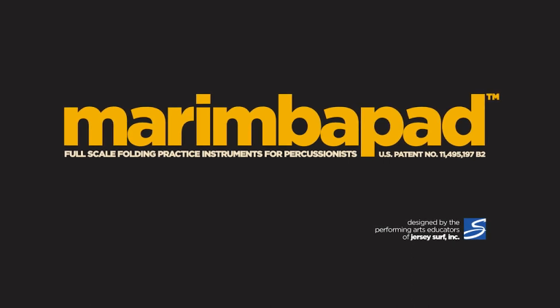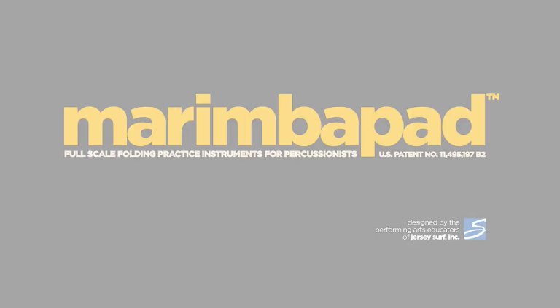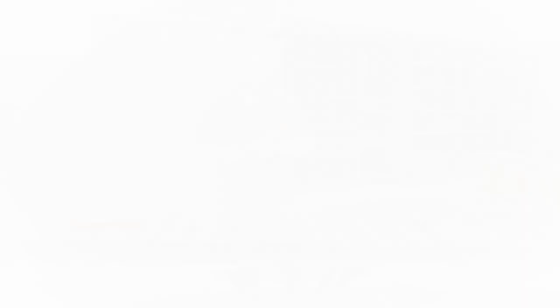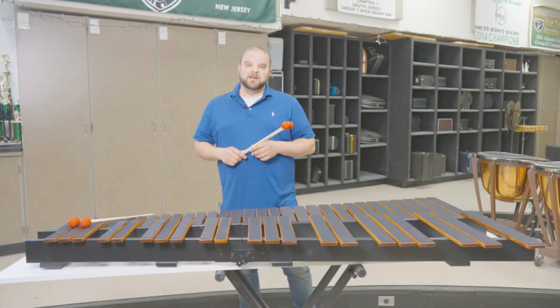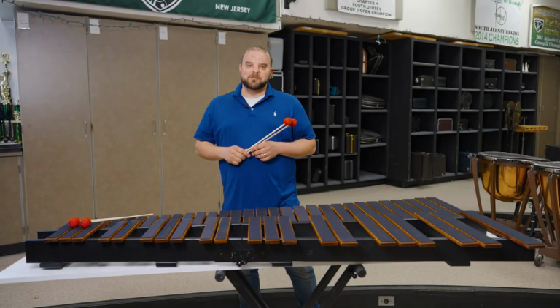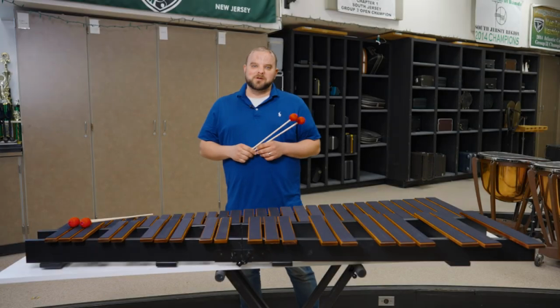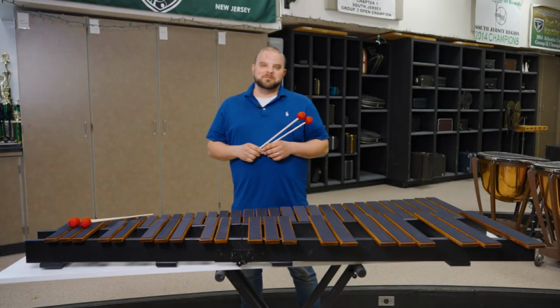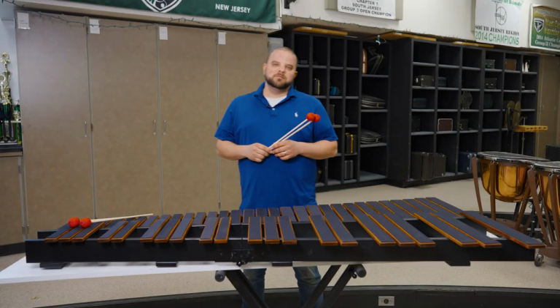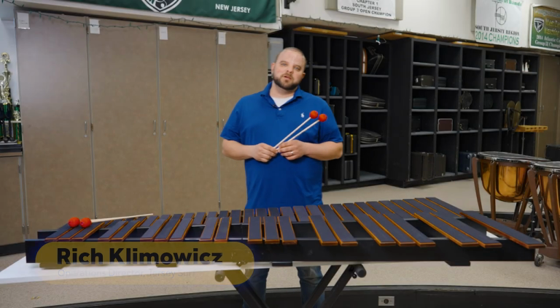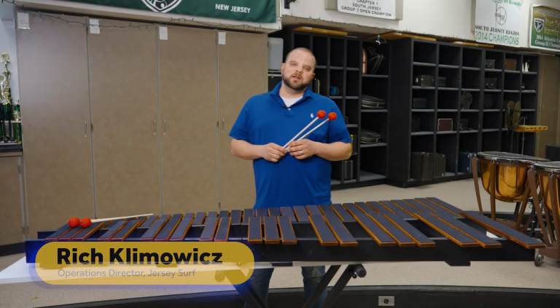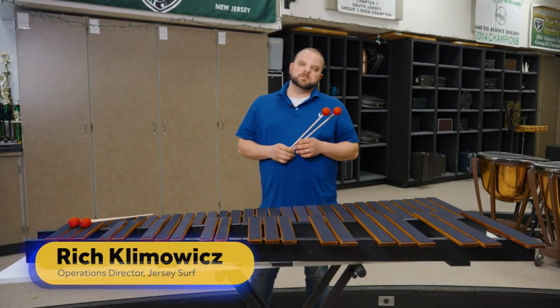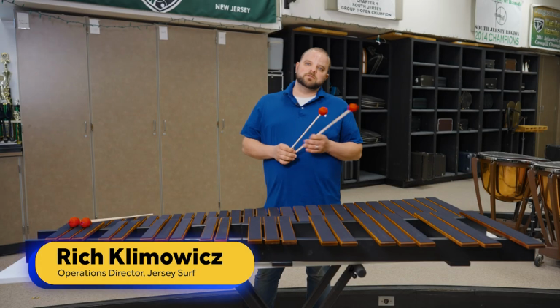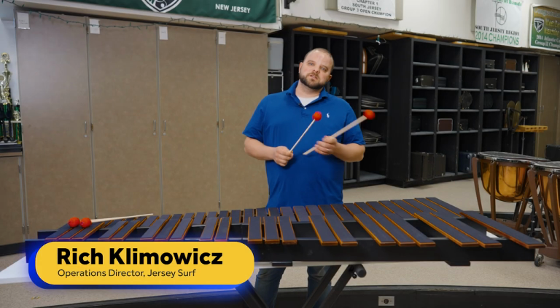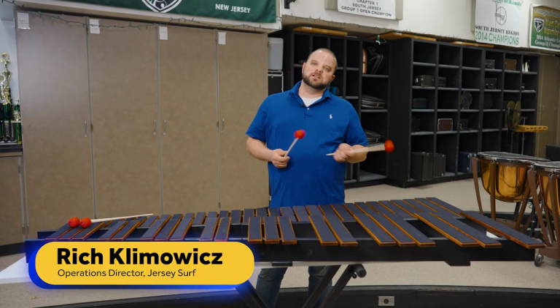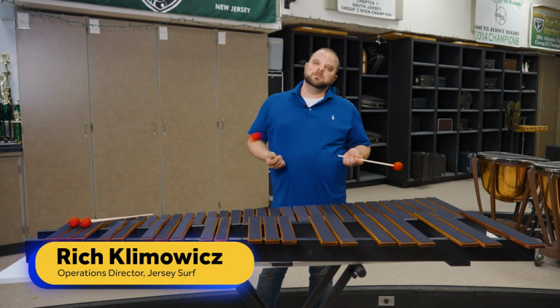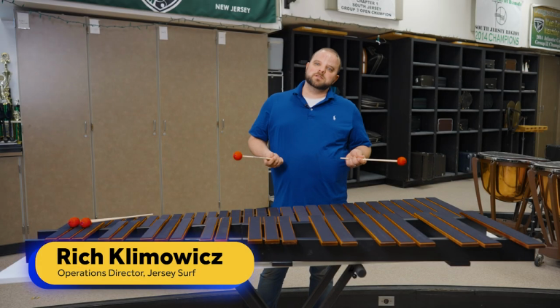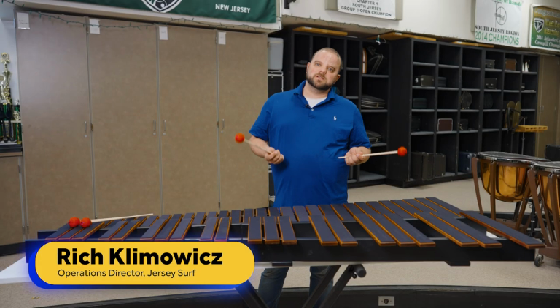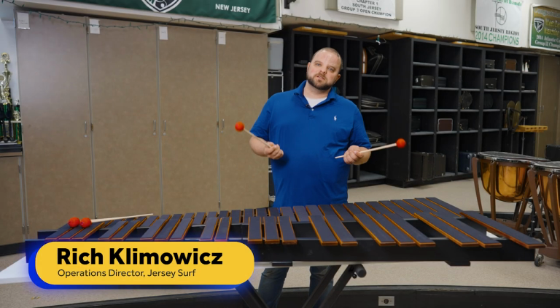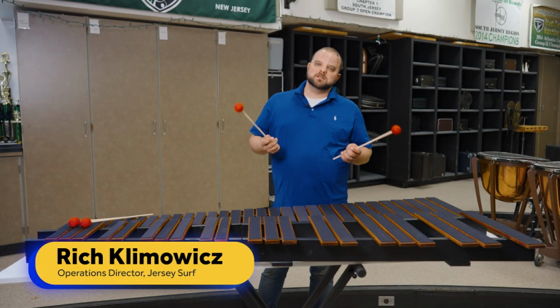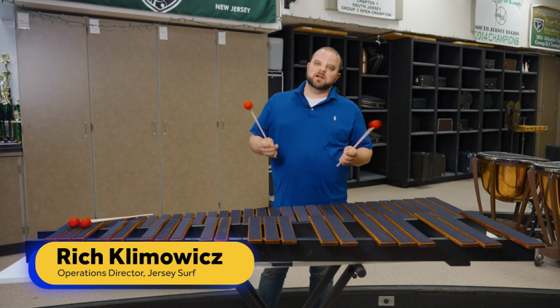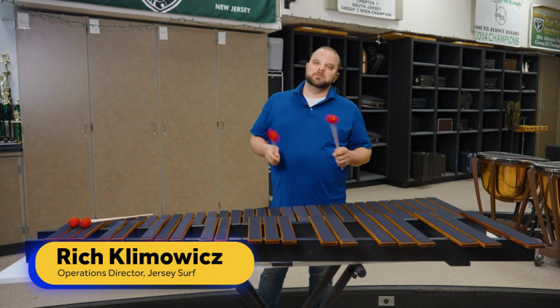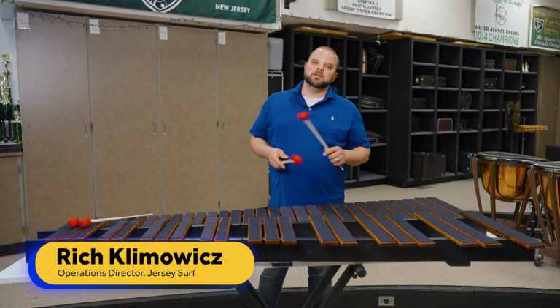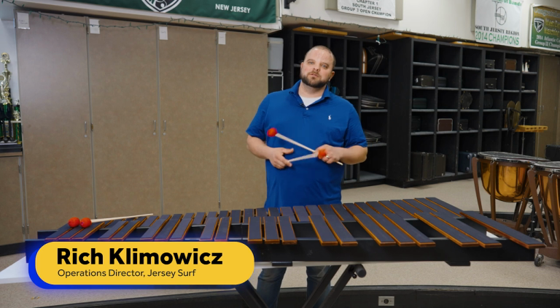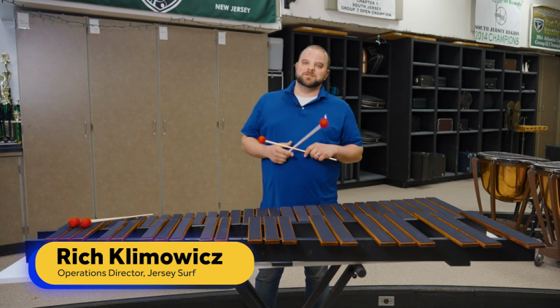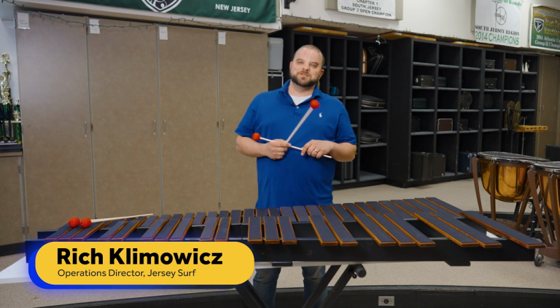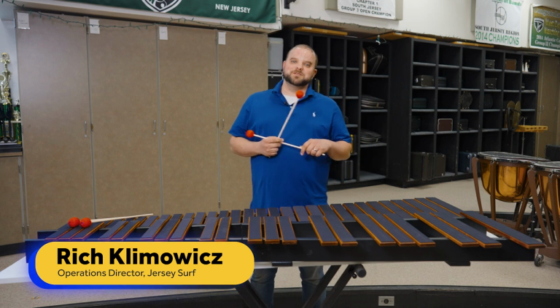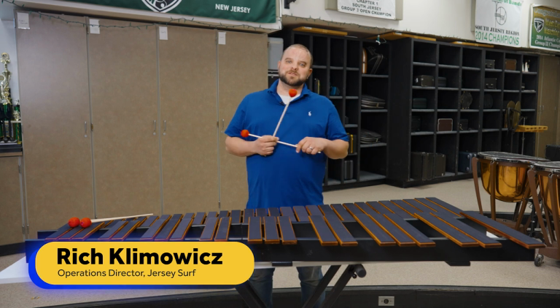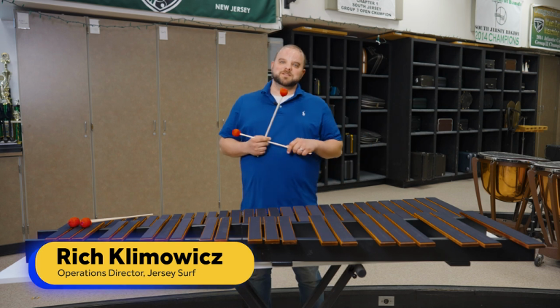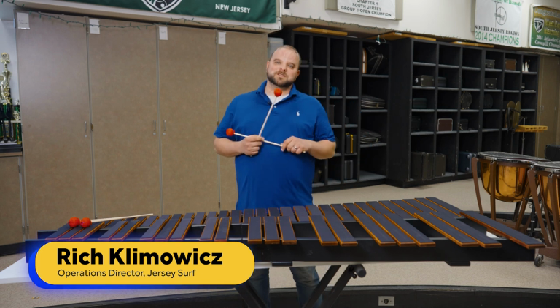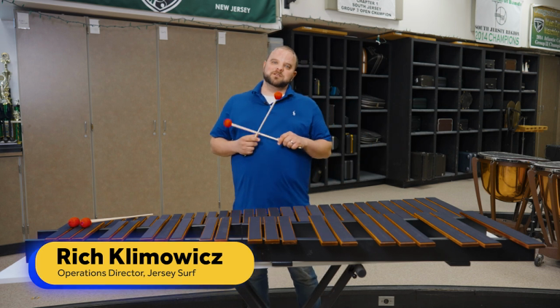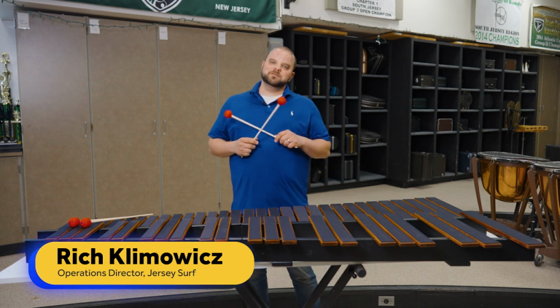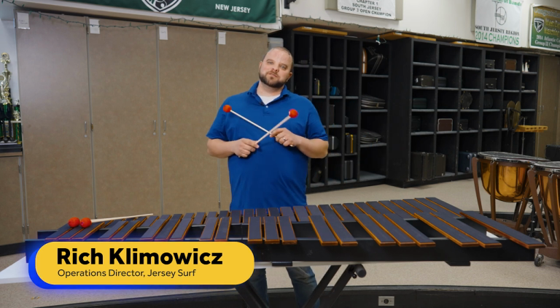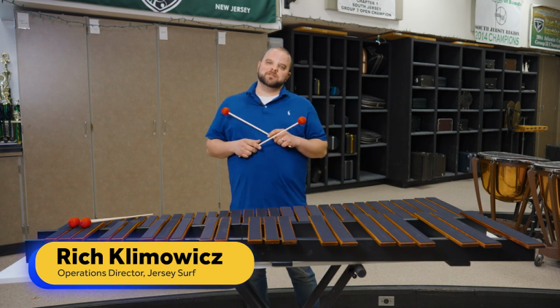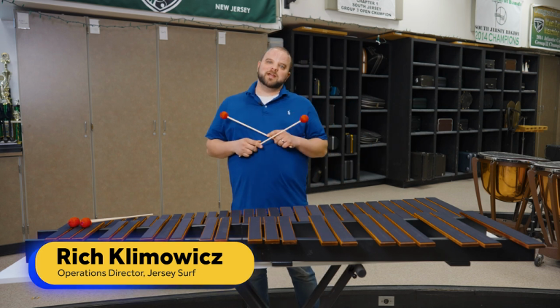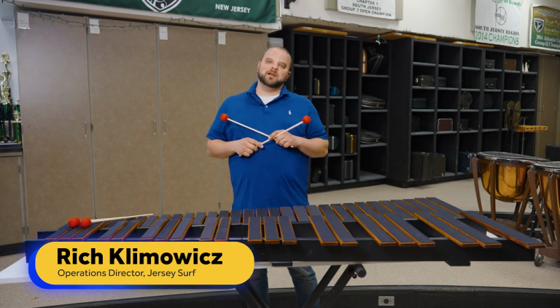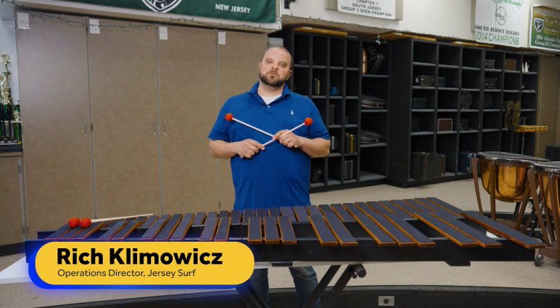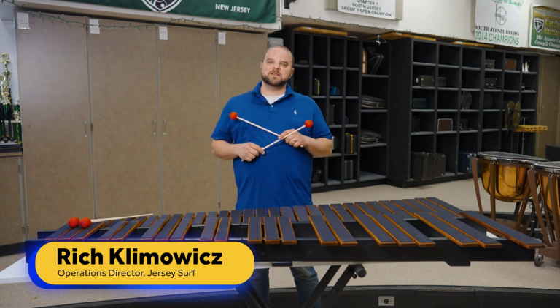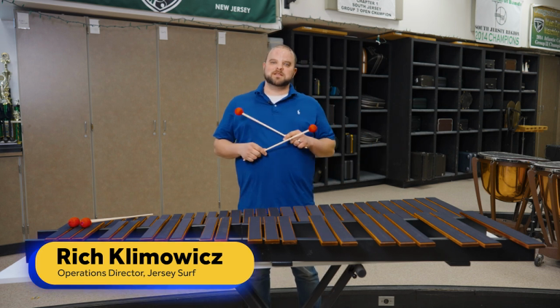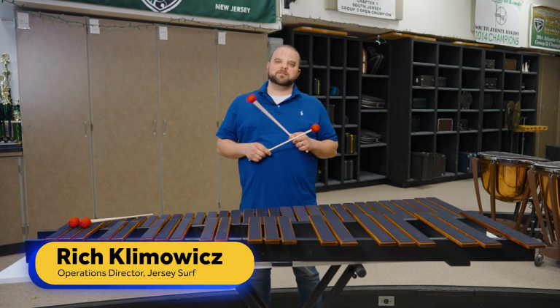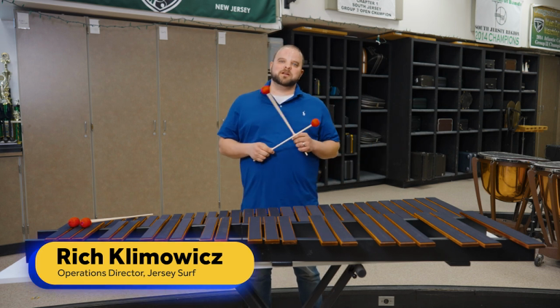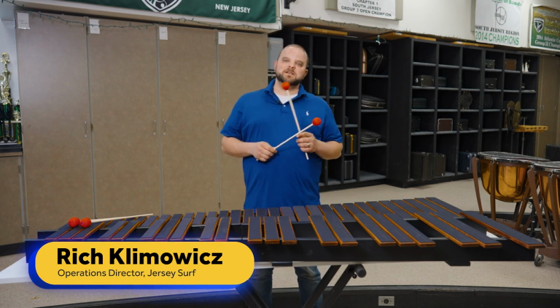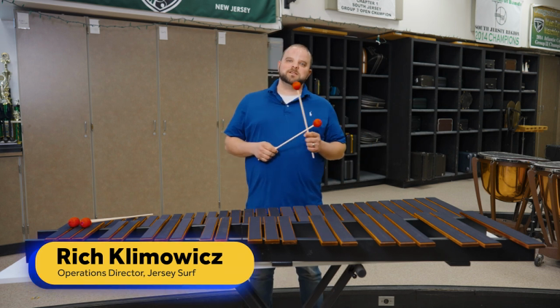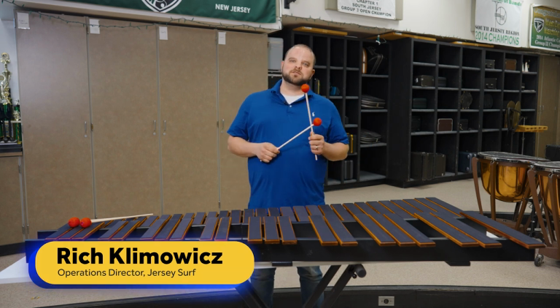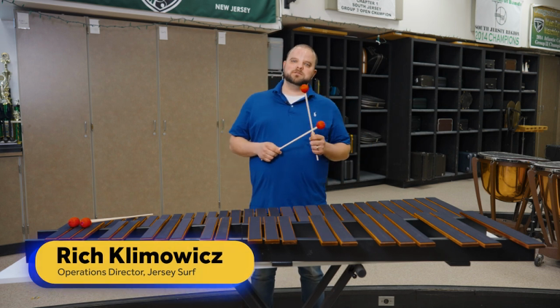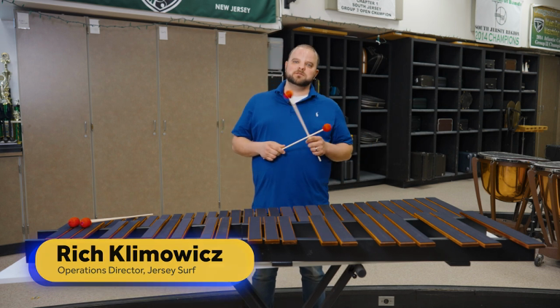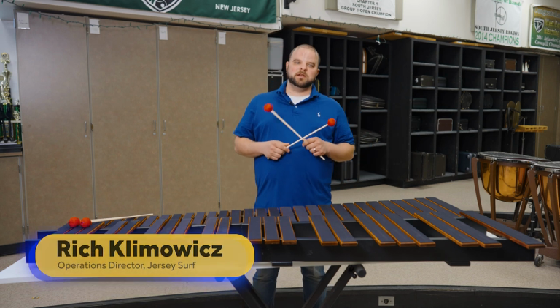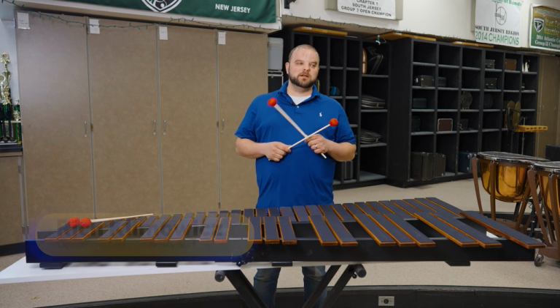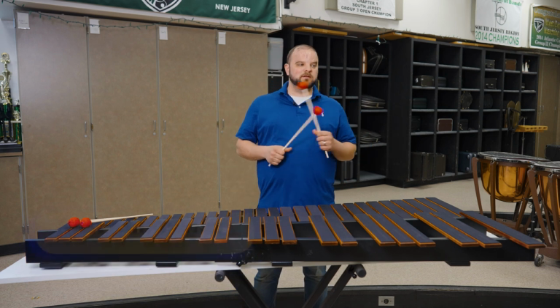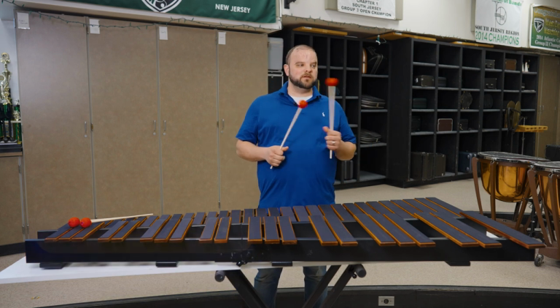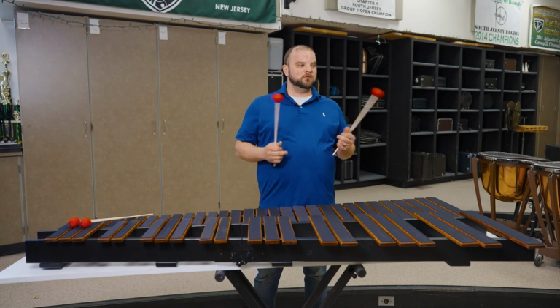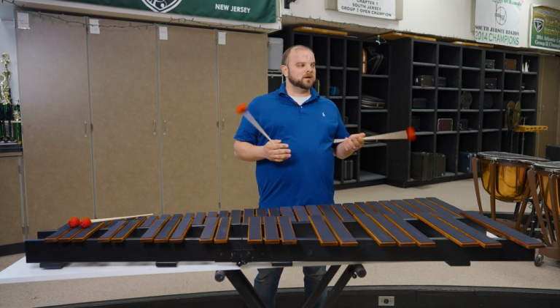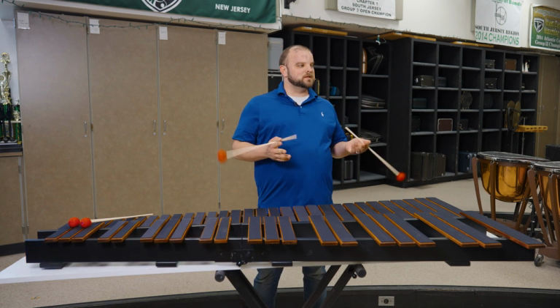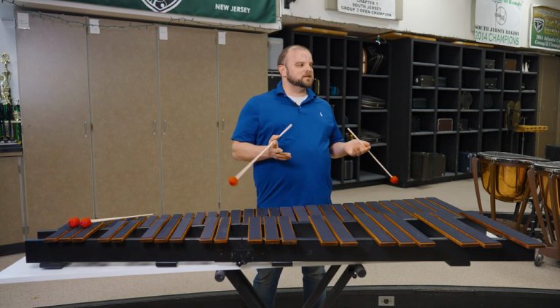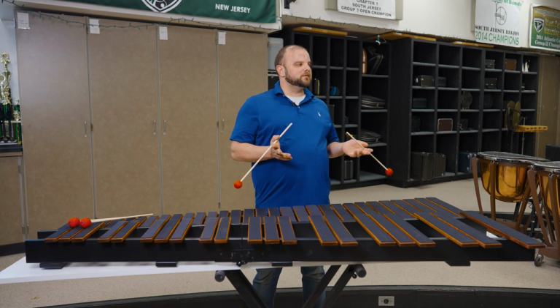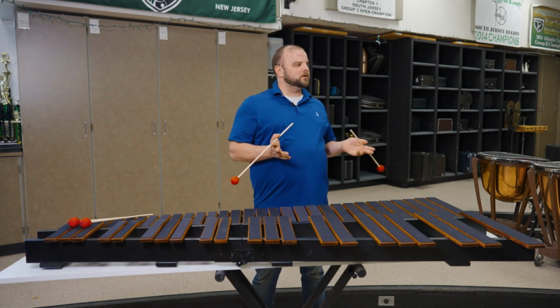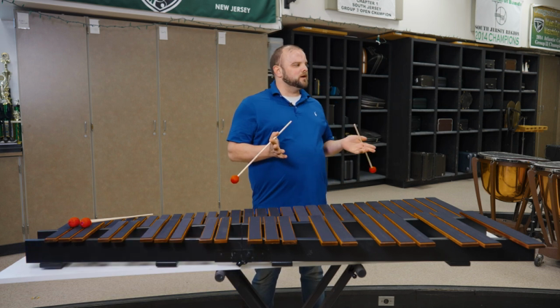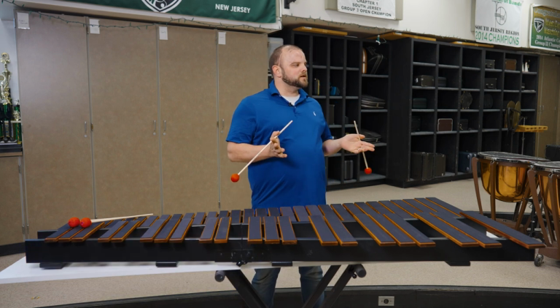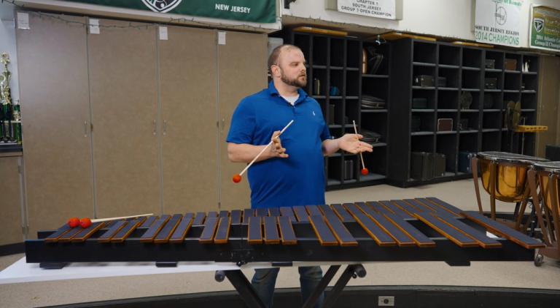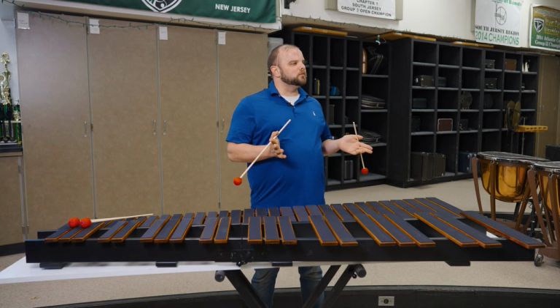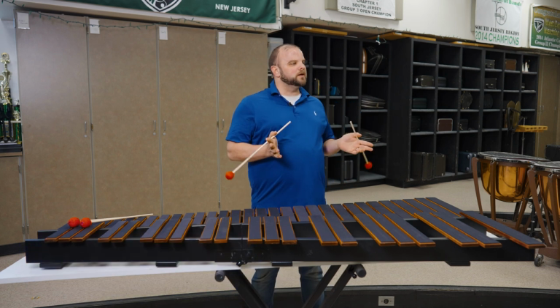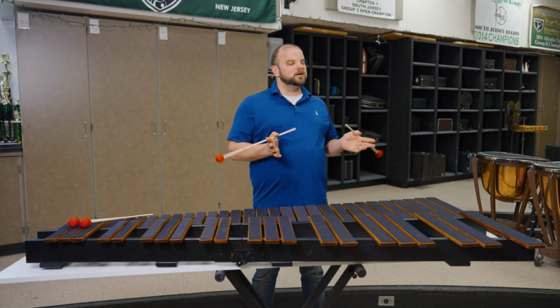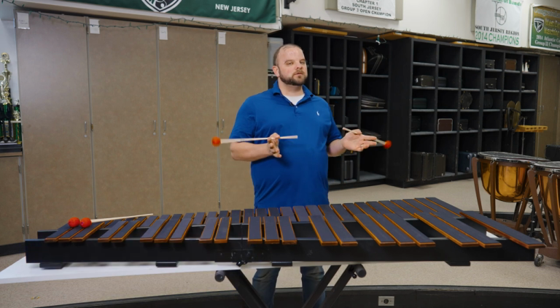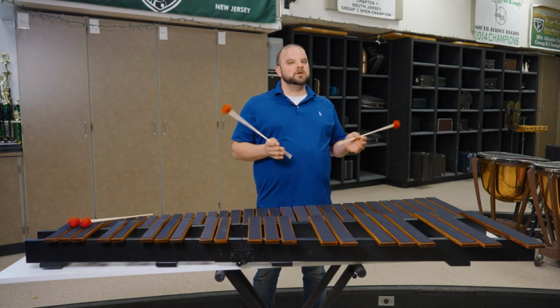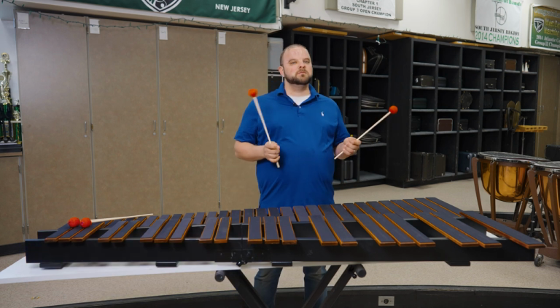Hey everyone, my name is Rich Klumlitz. I'm here with the Jersey Surf at West Deptford High School here in the West Deptford High School band room.